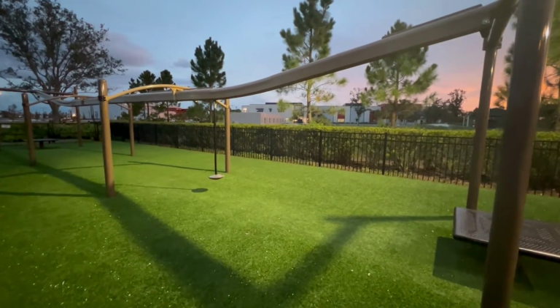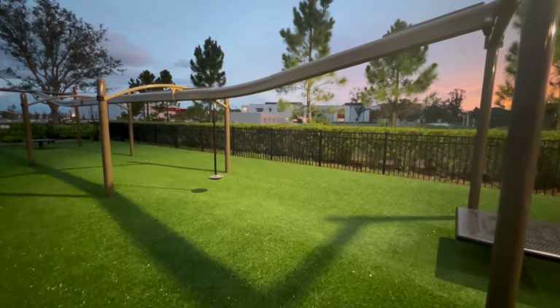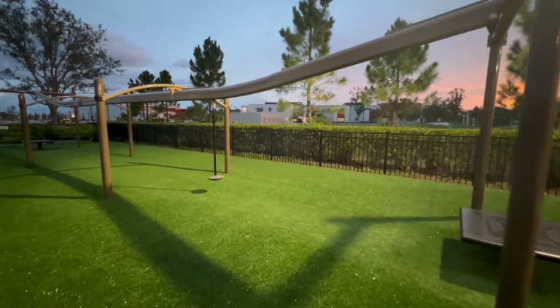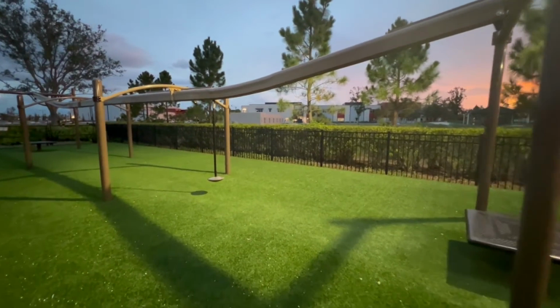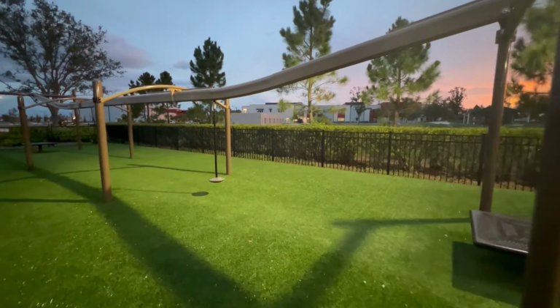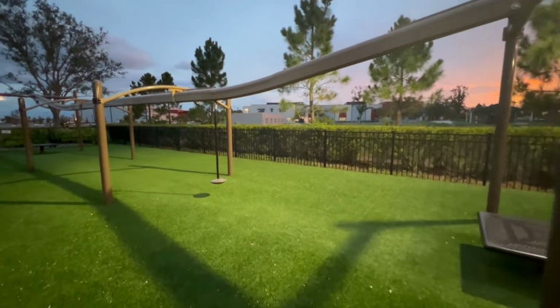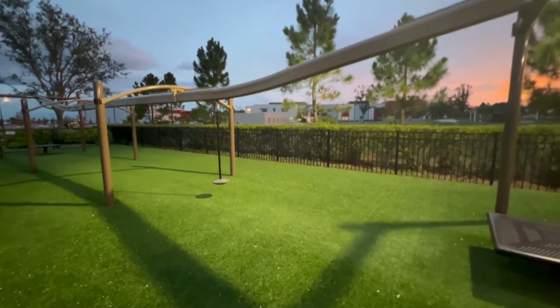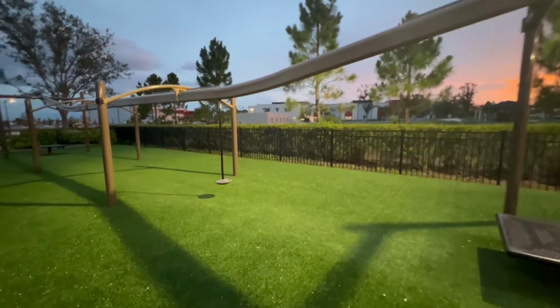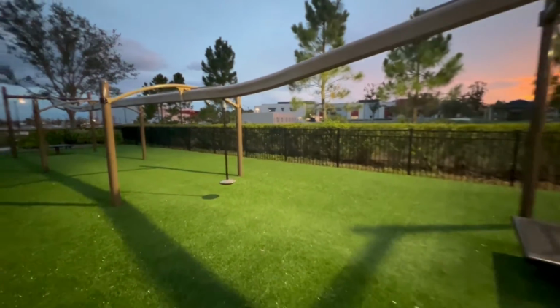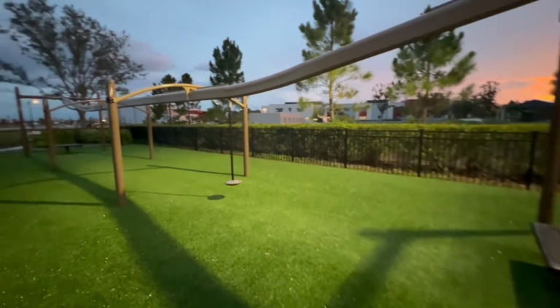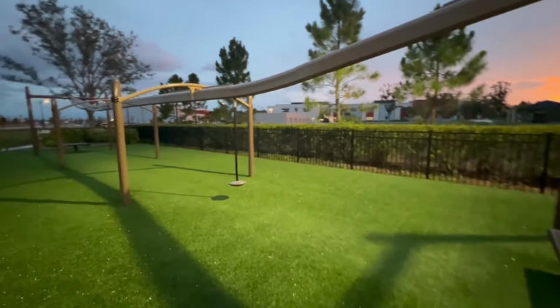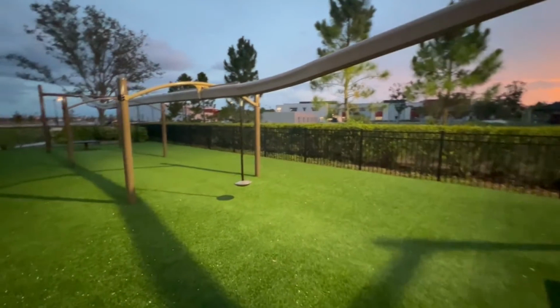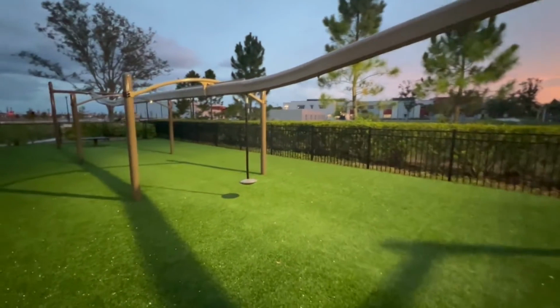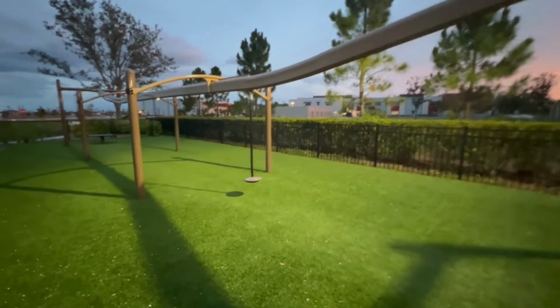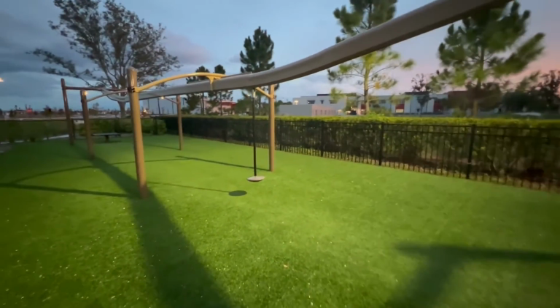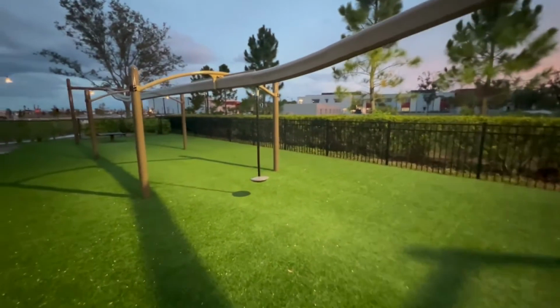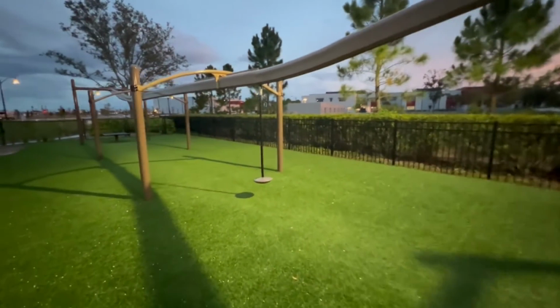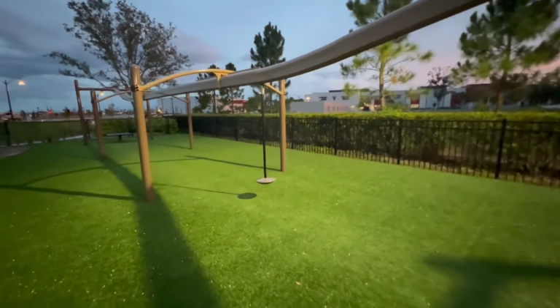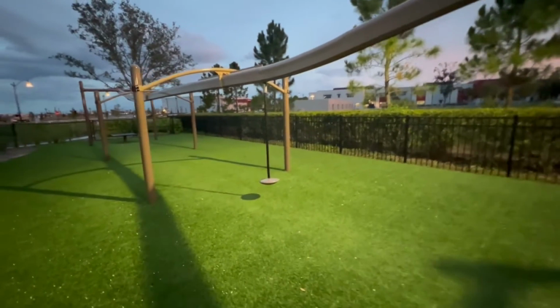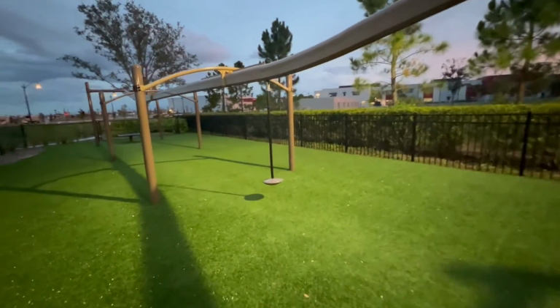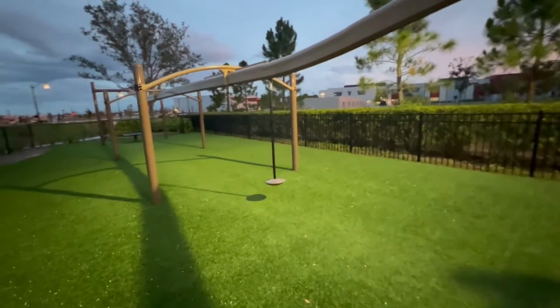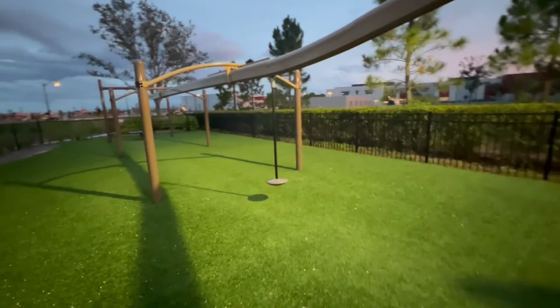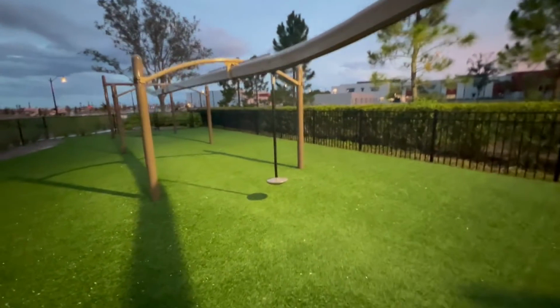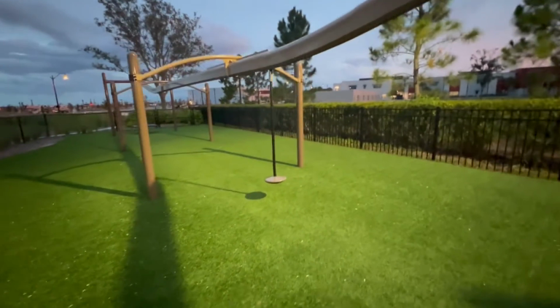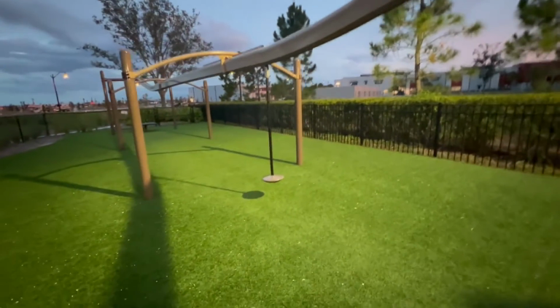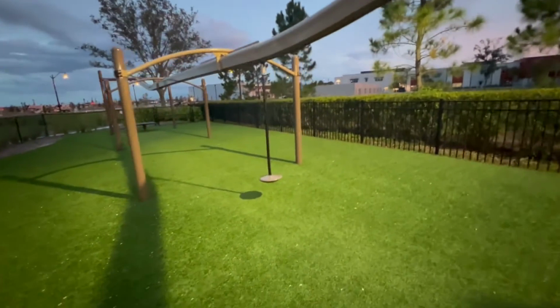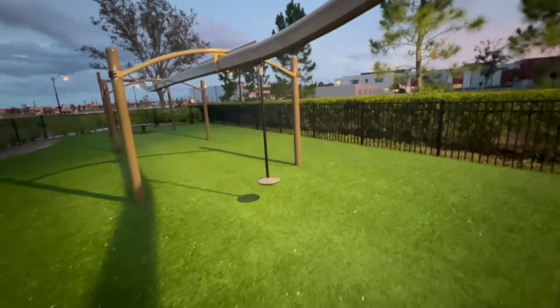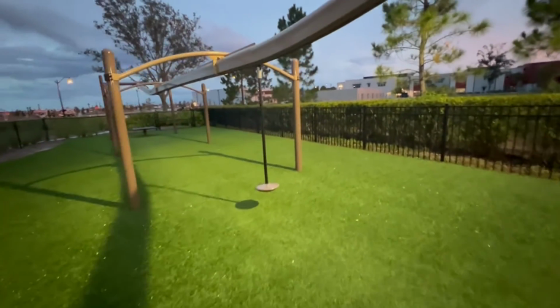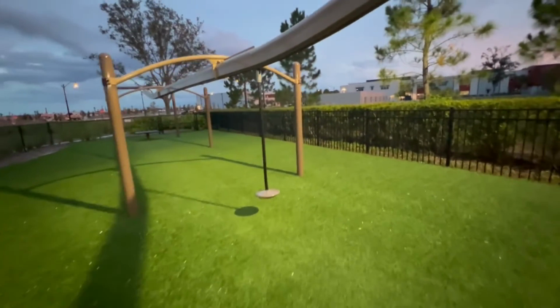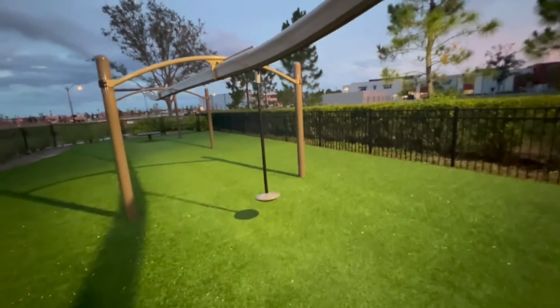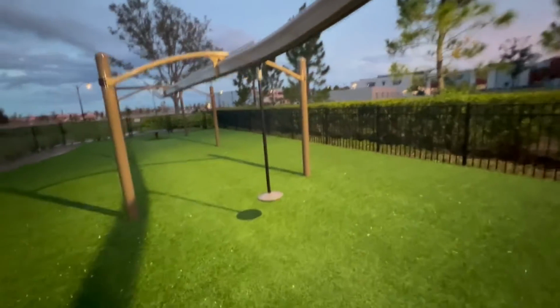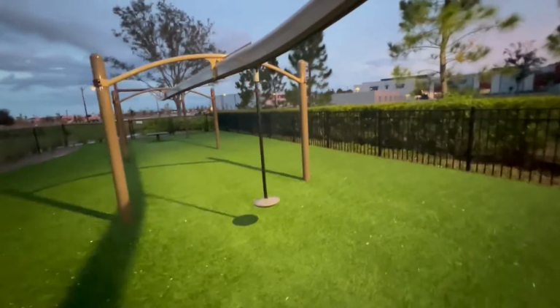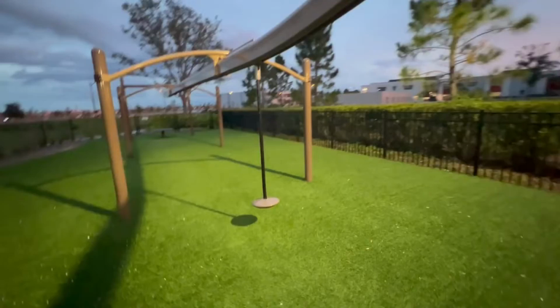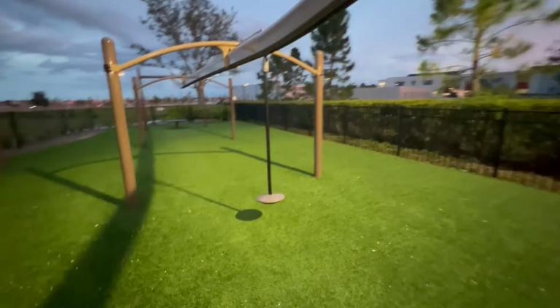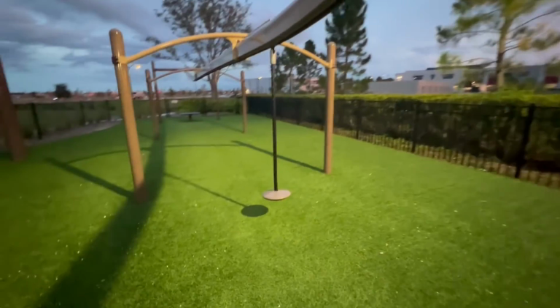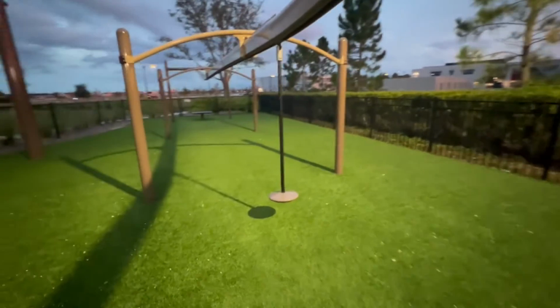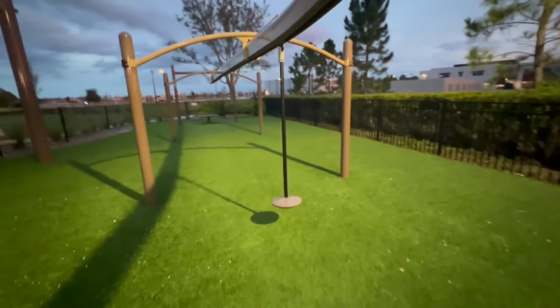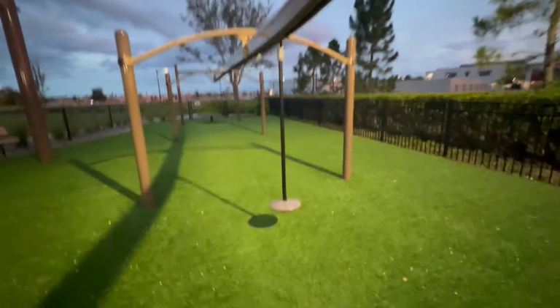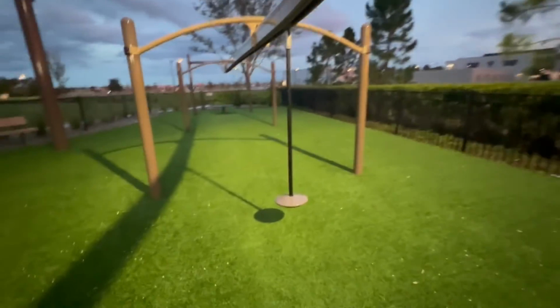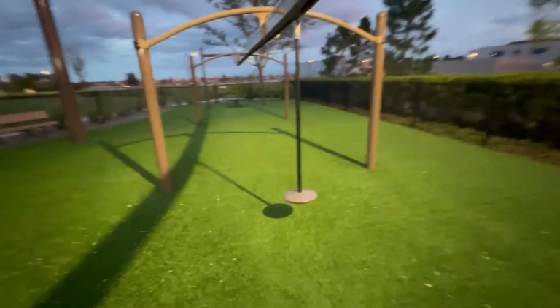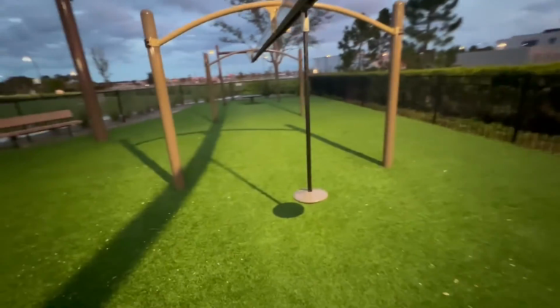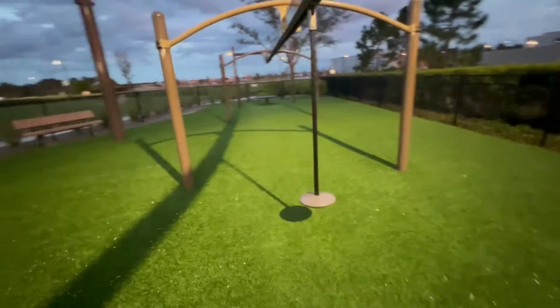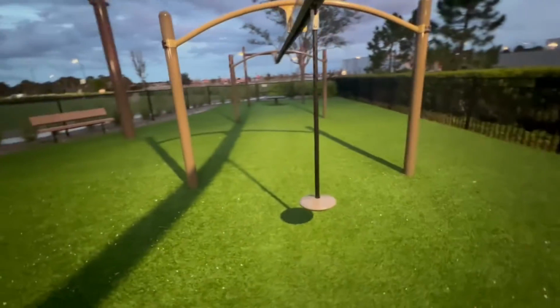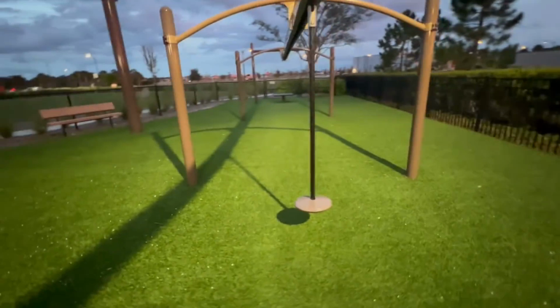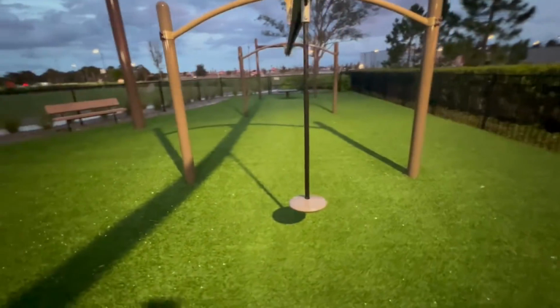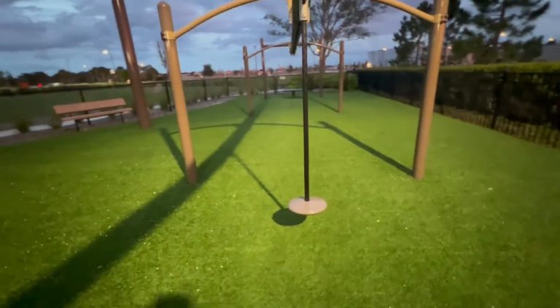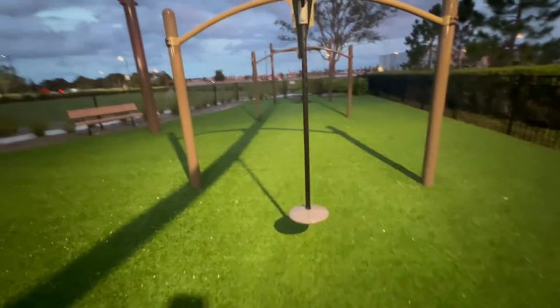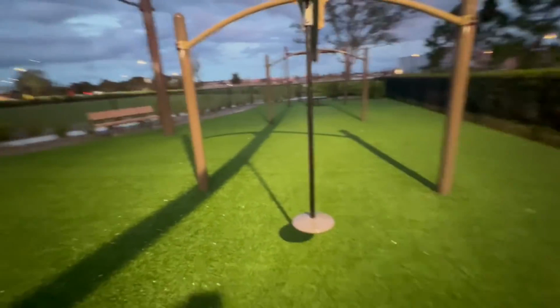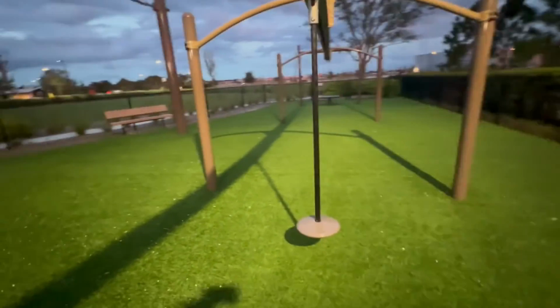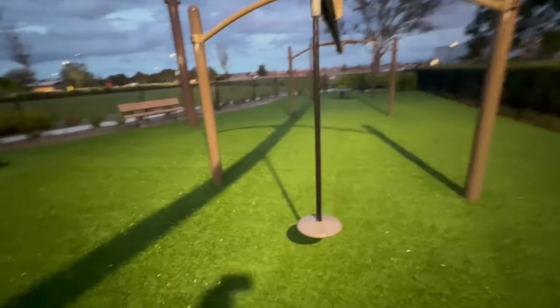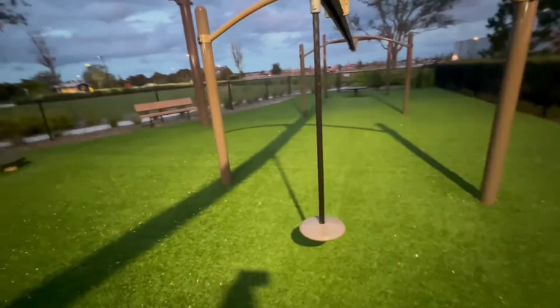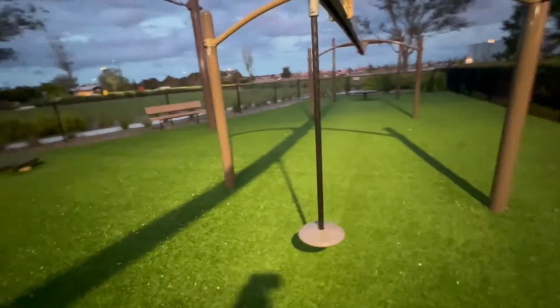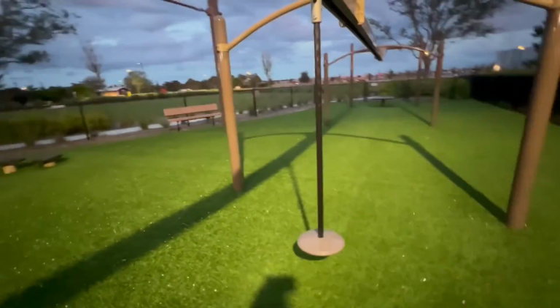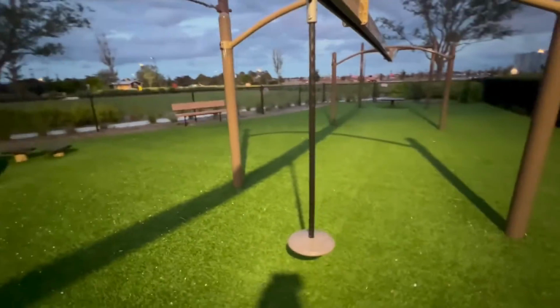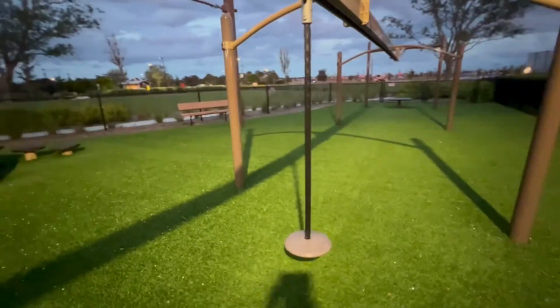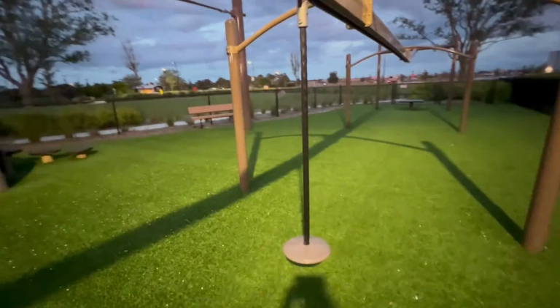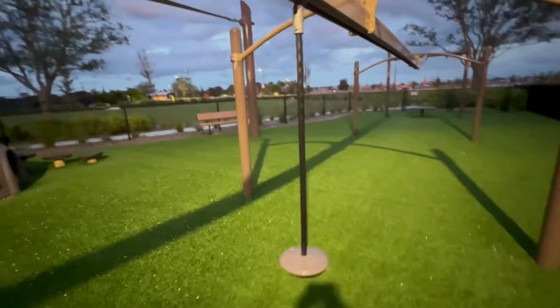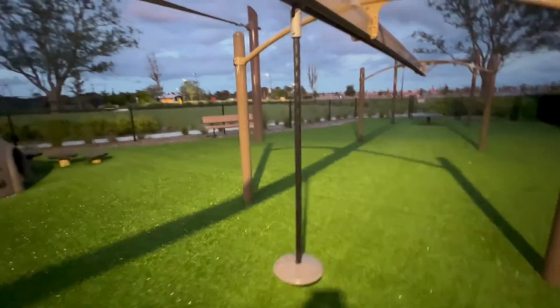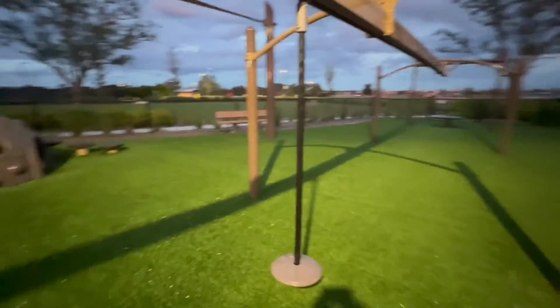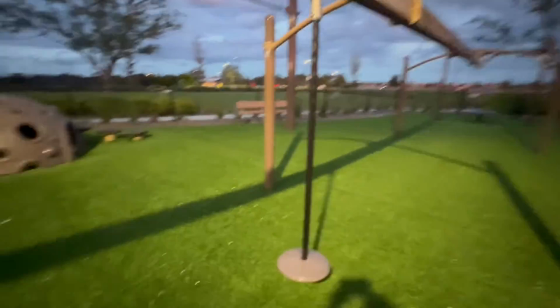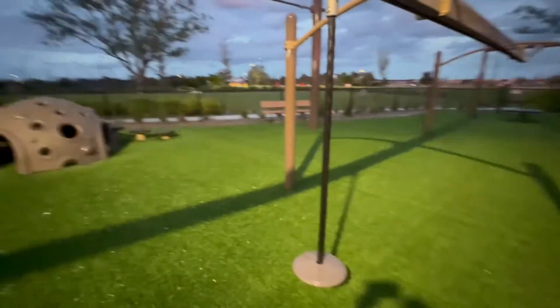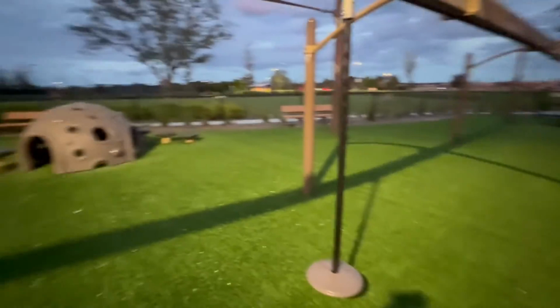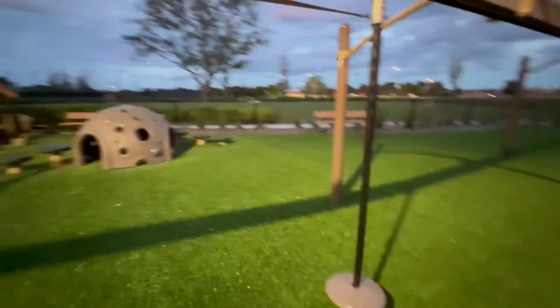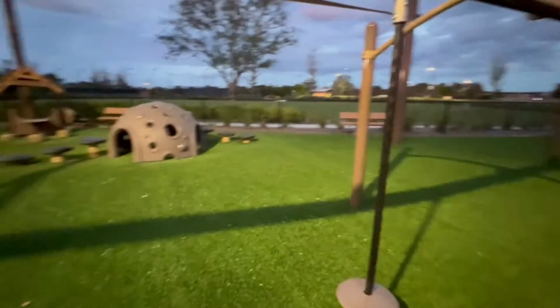Next to that is a zip line for the children to sit on and zip back and forth together.